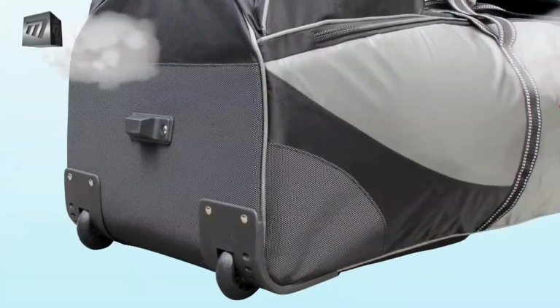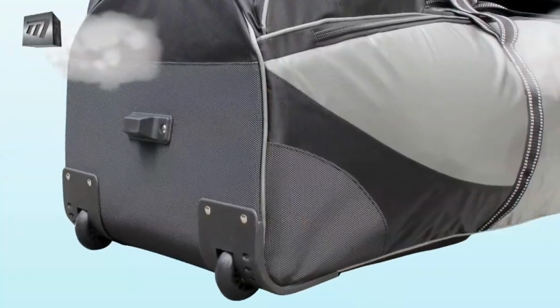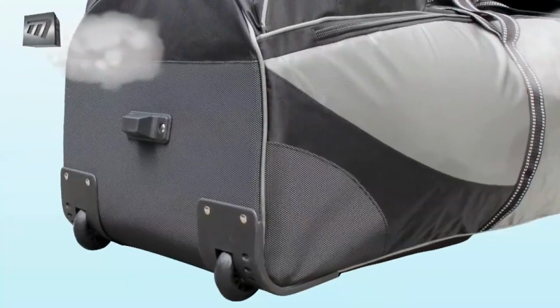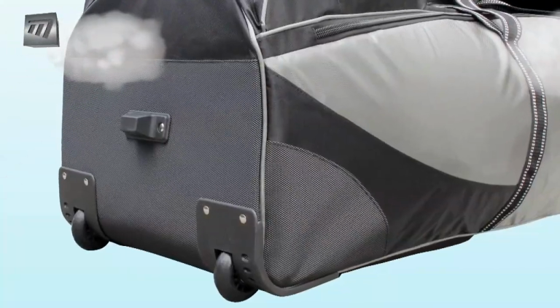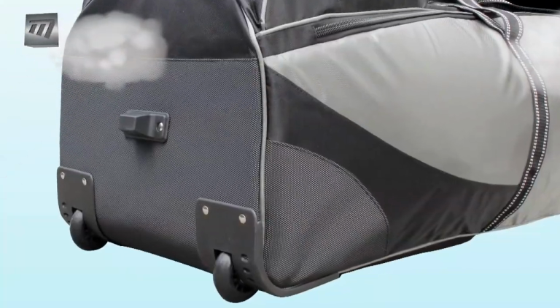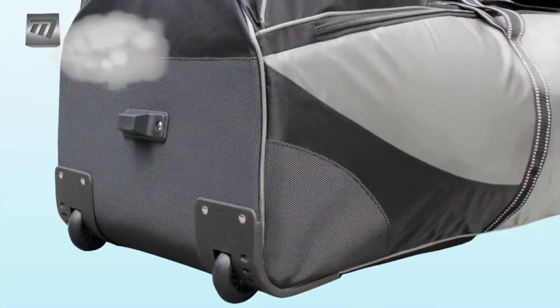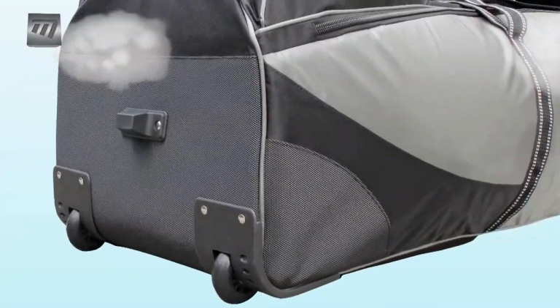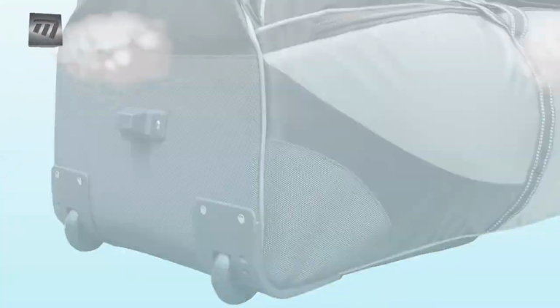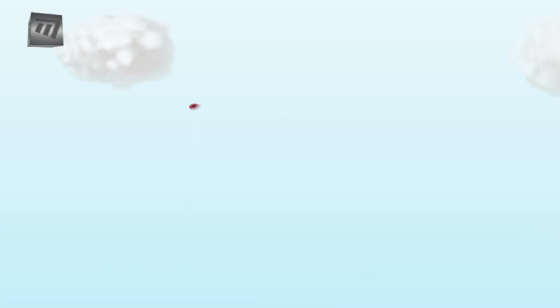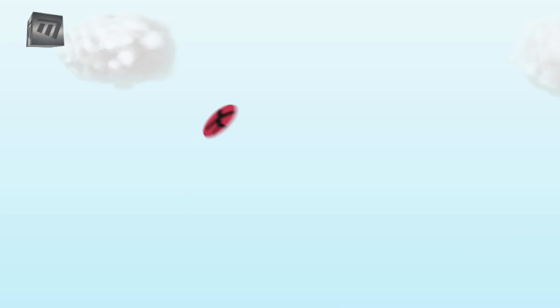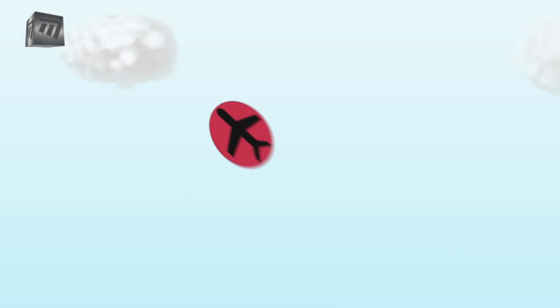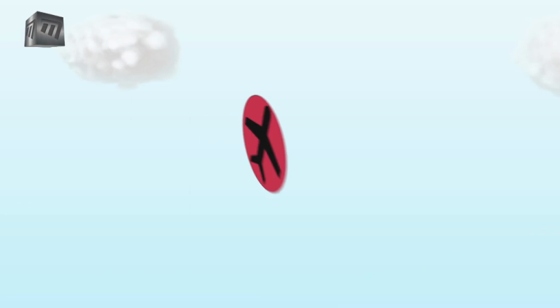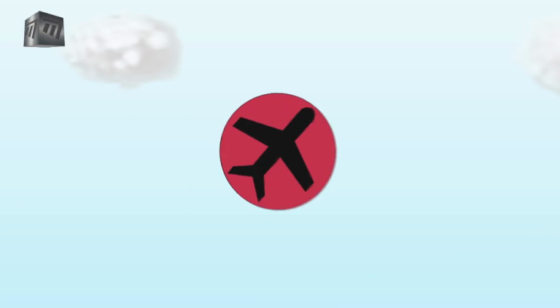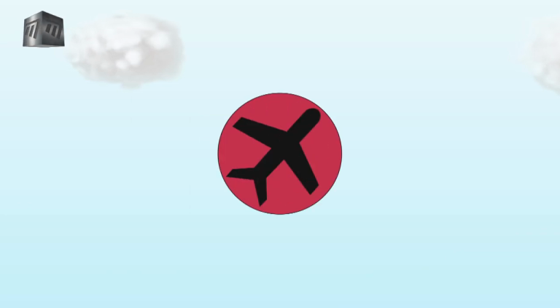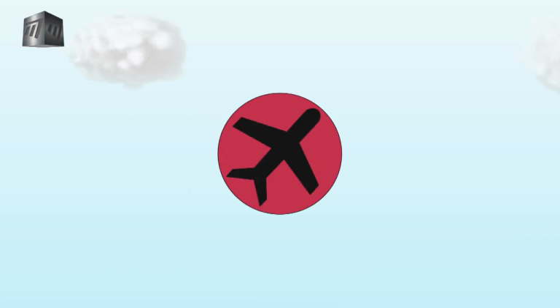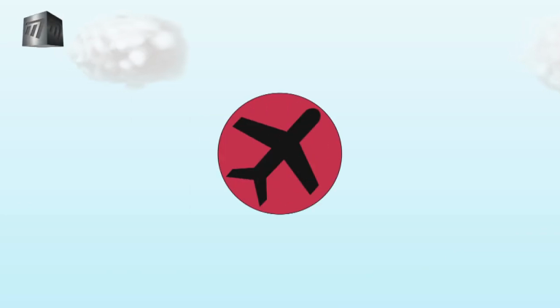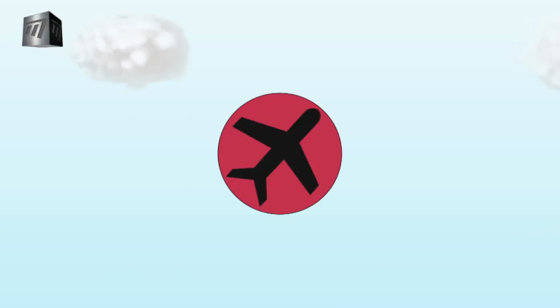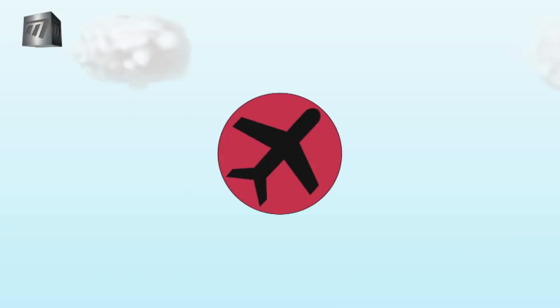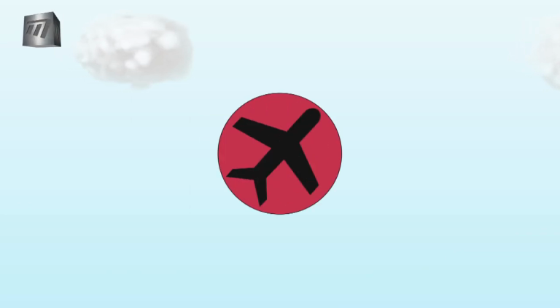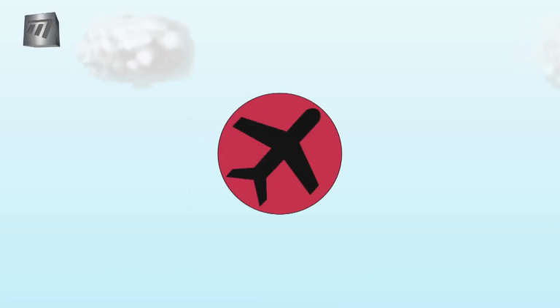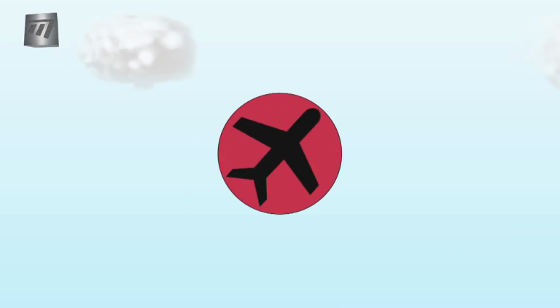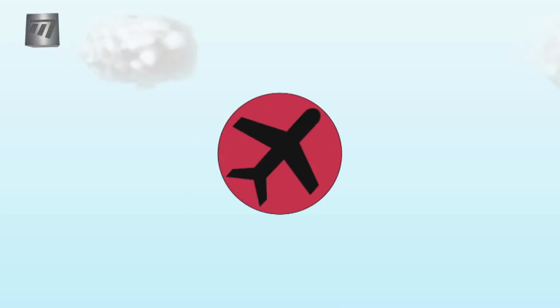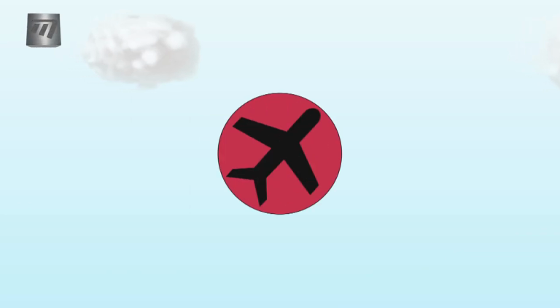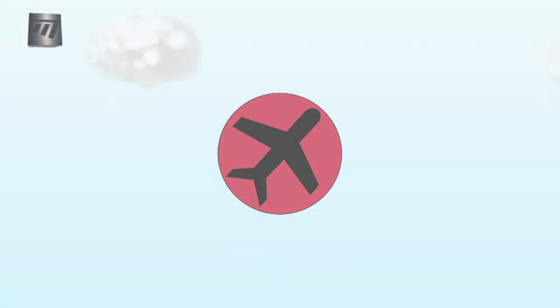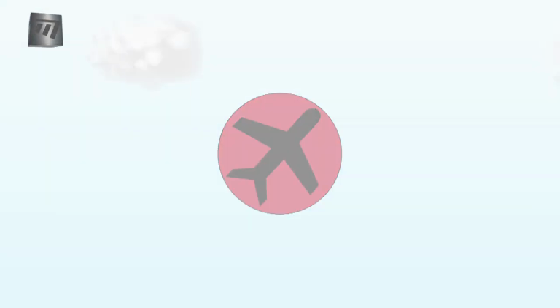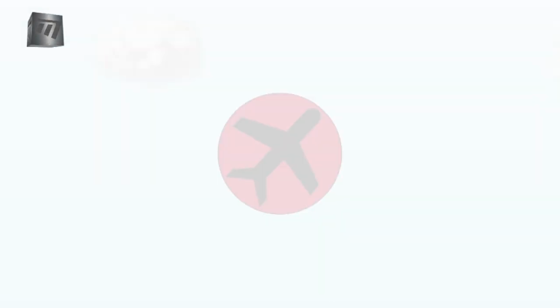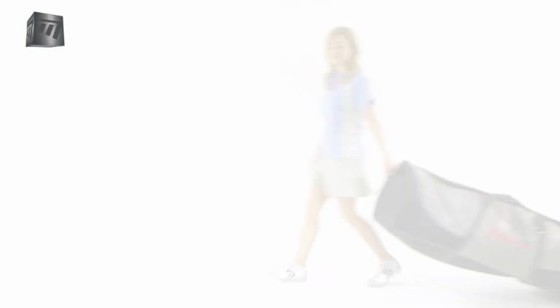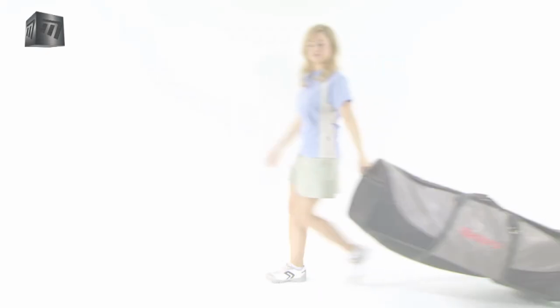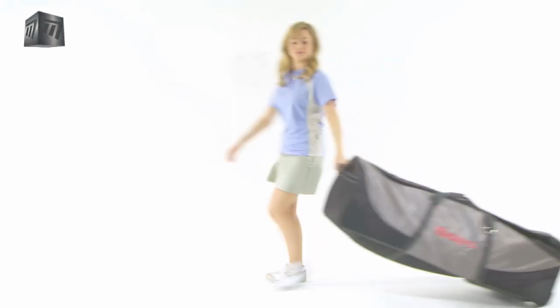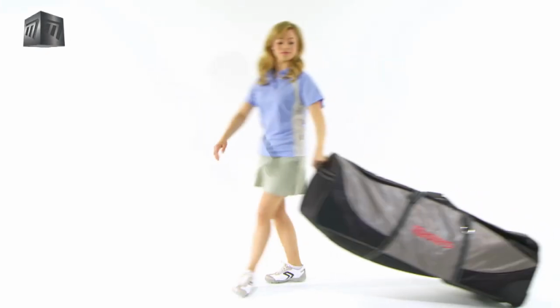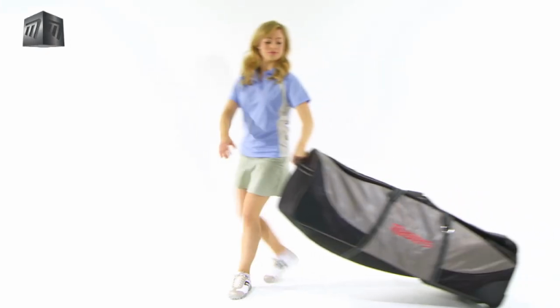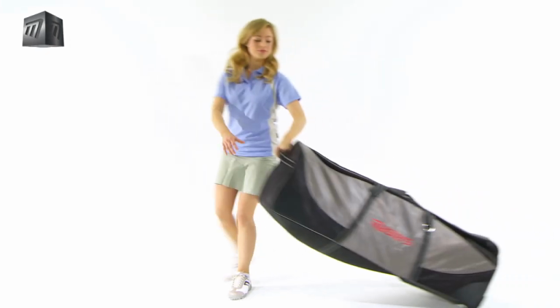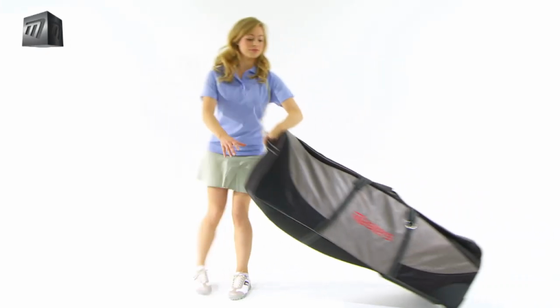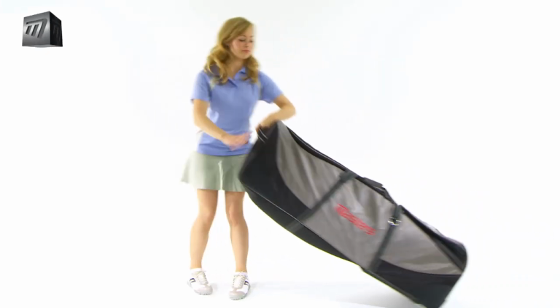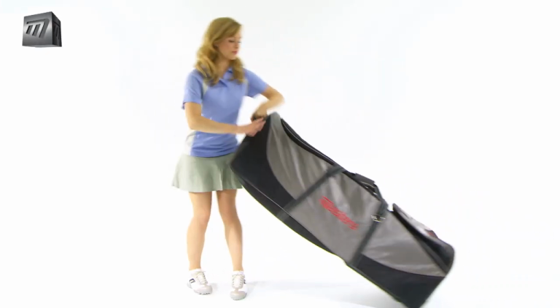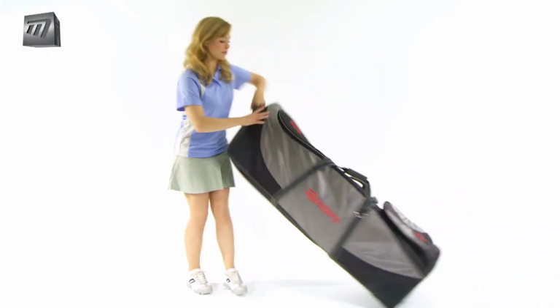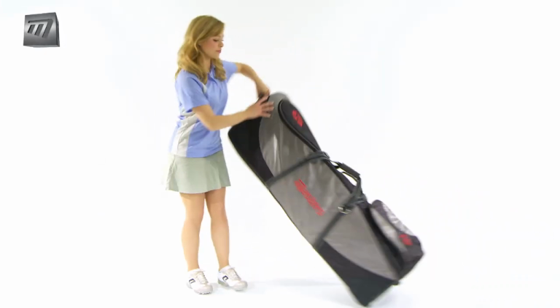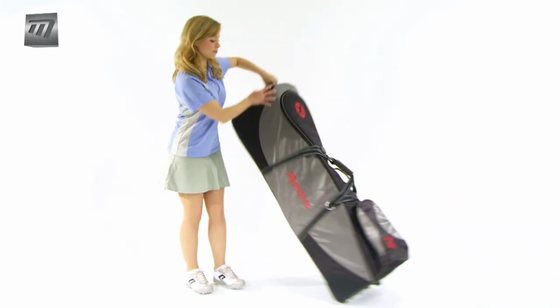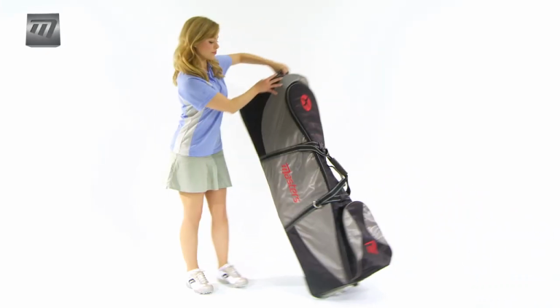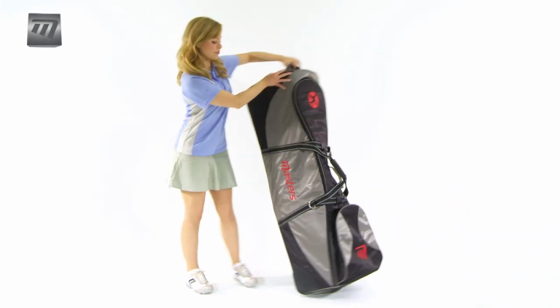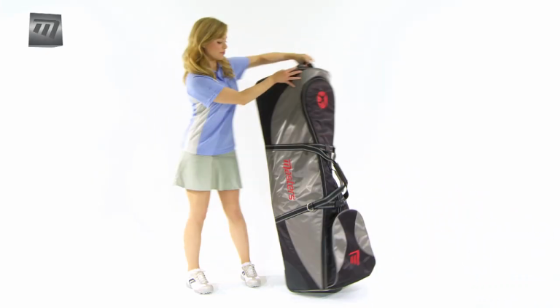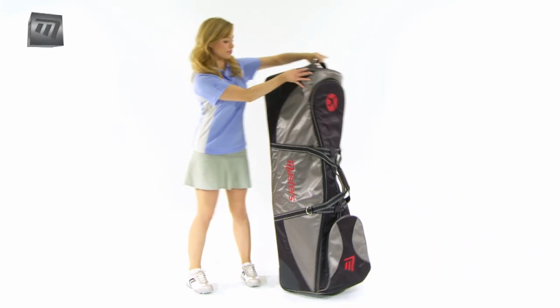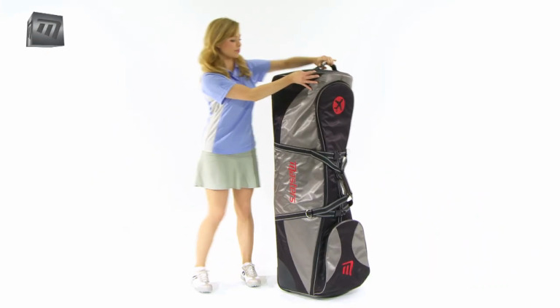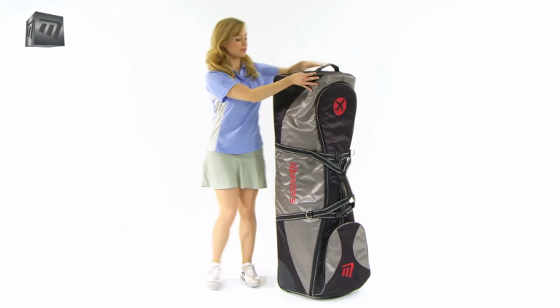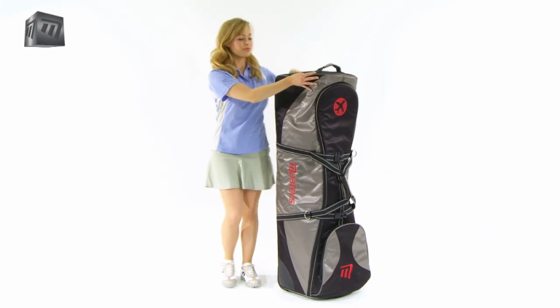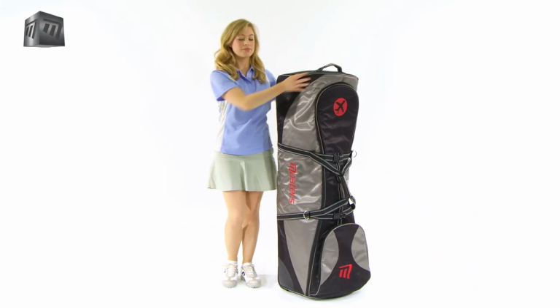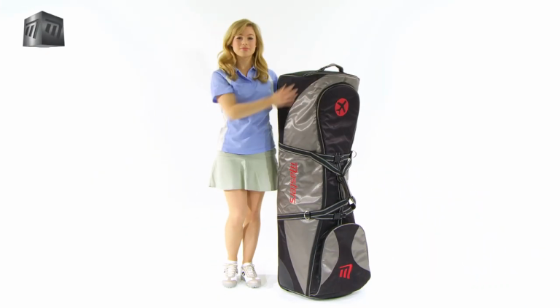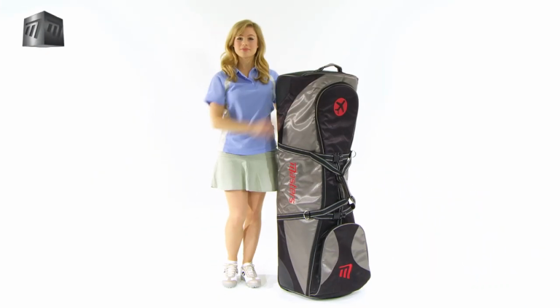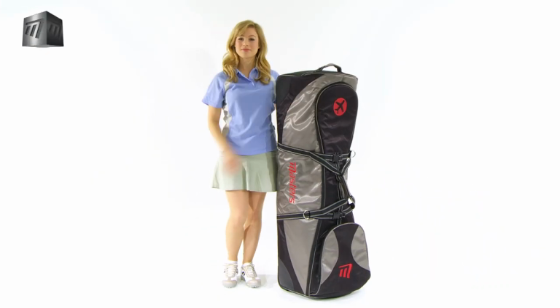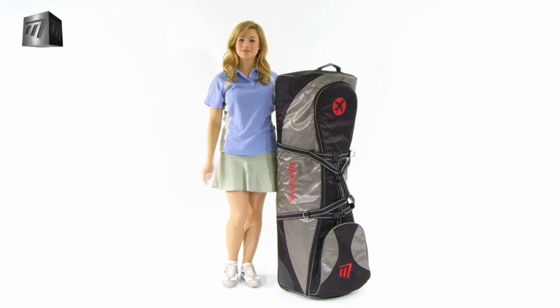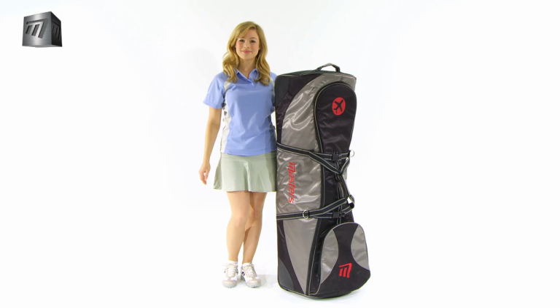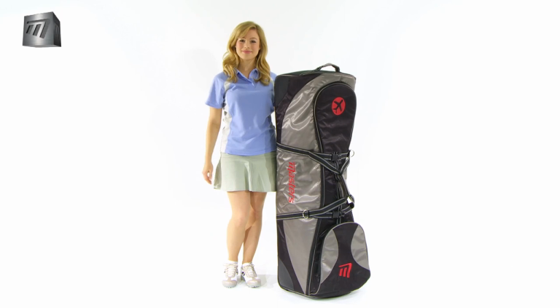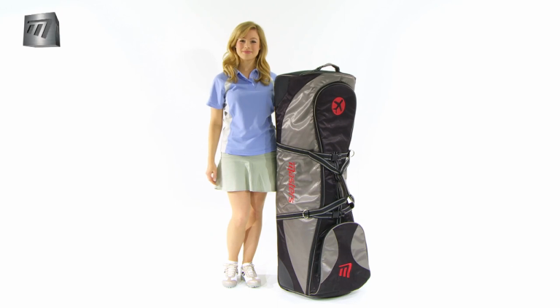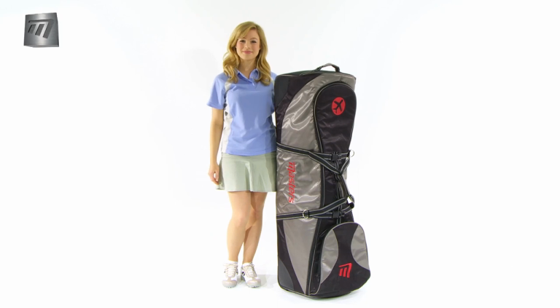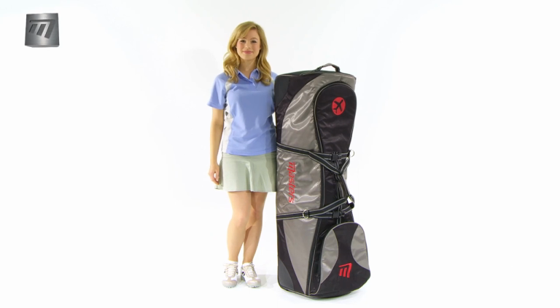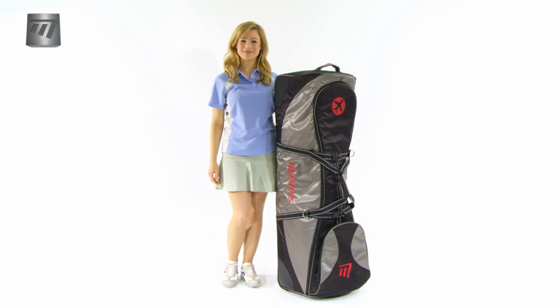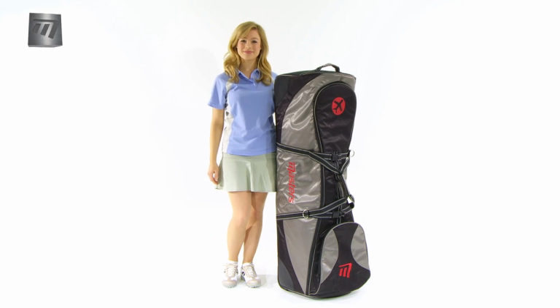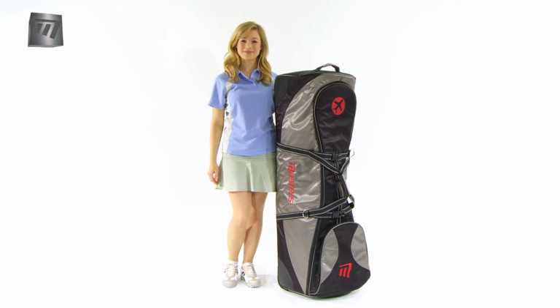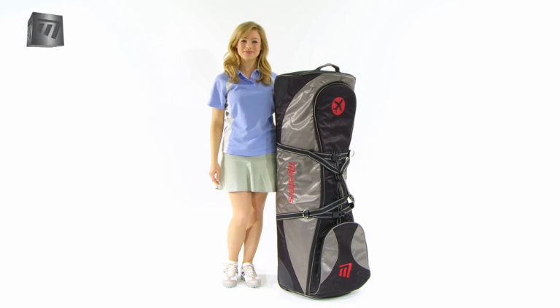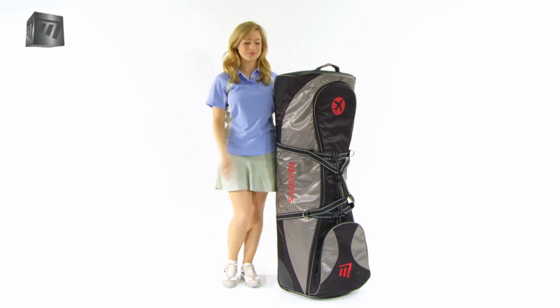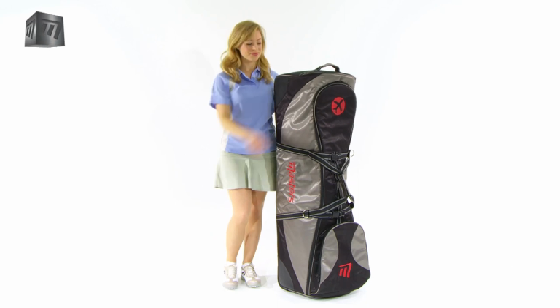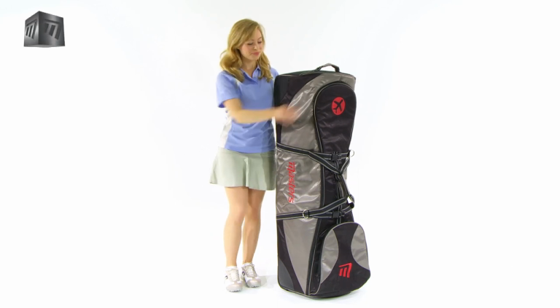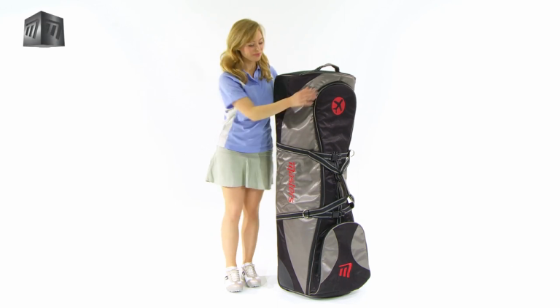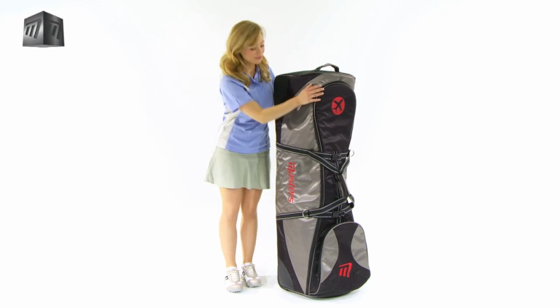Introducing the ProFlight Coverall with wheels, the ultimate in safeguarding all of your golf equipment when traveling.